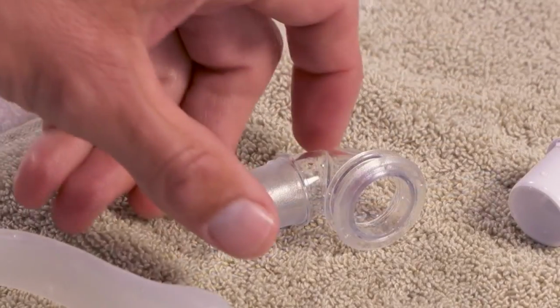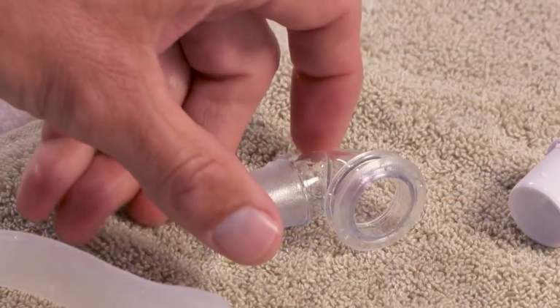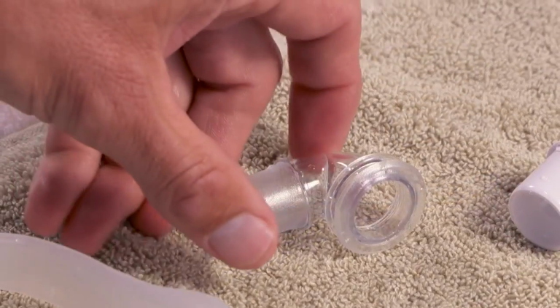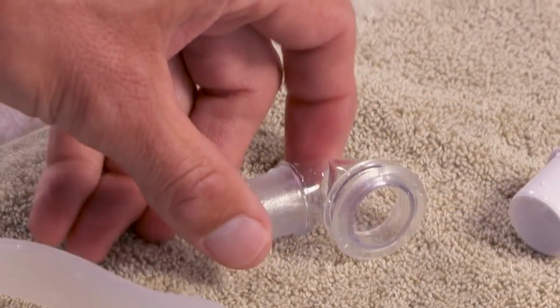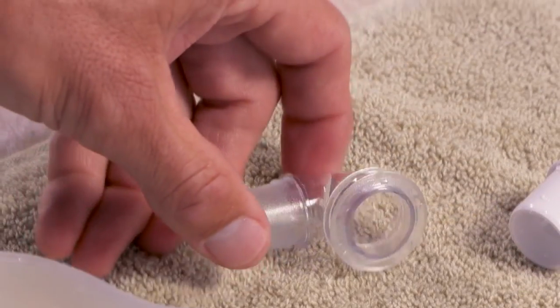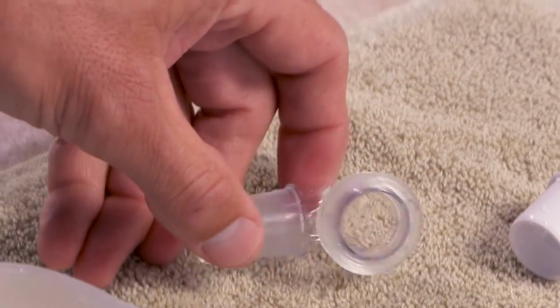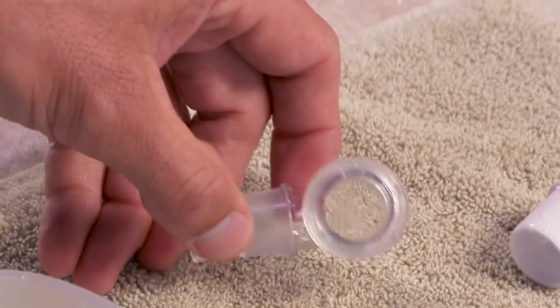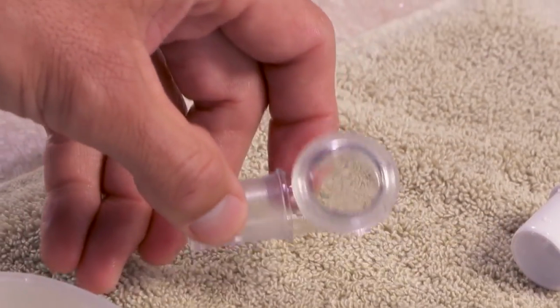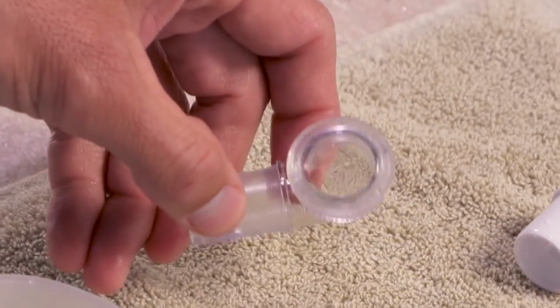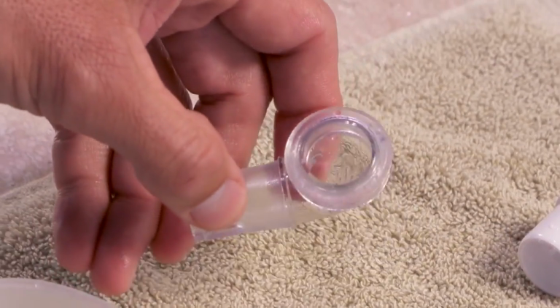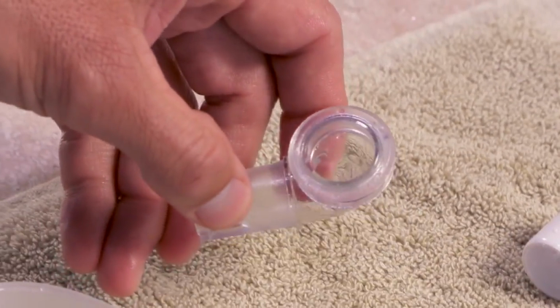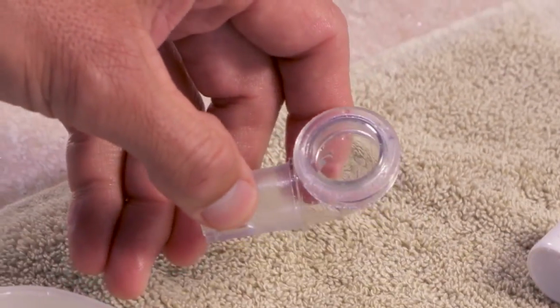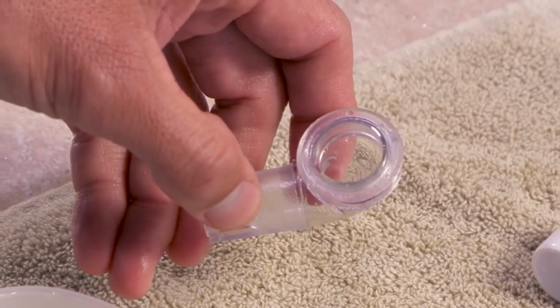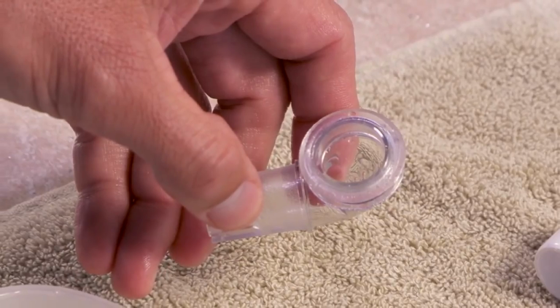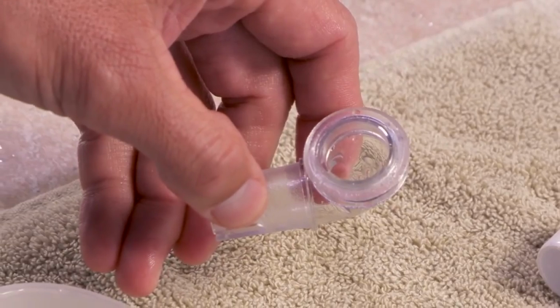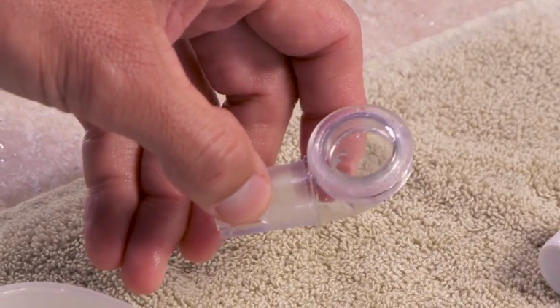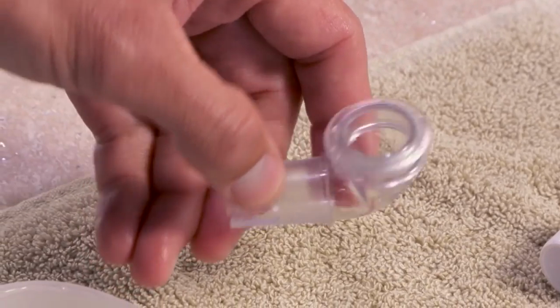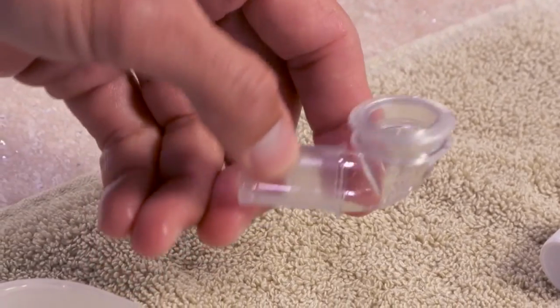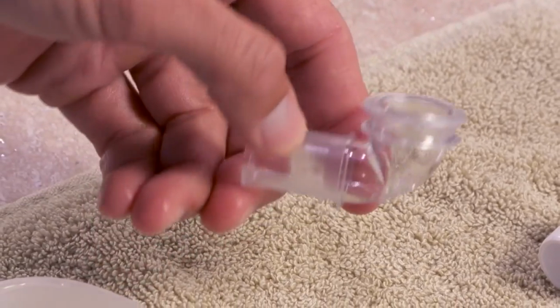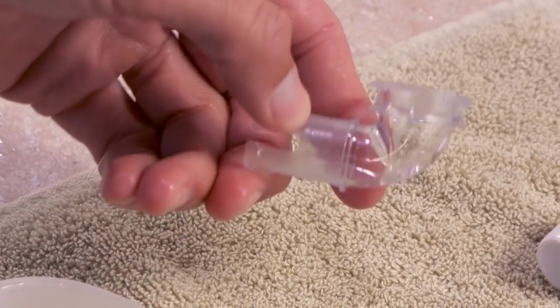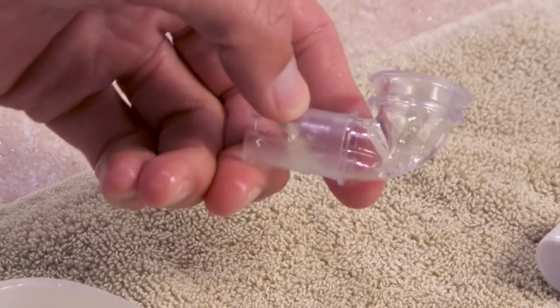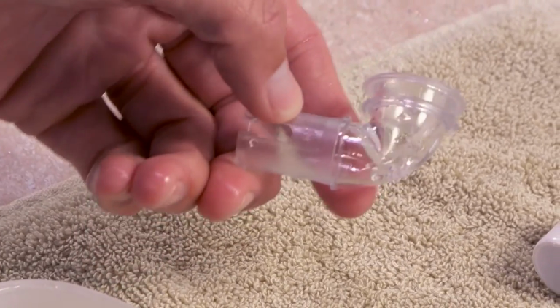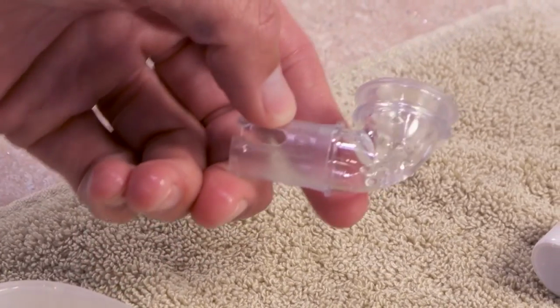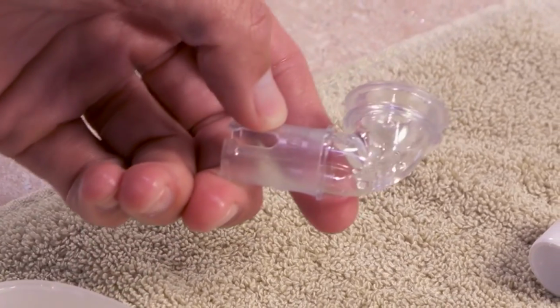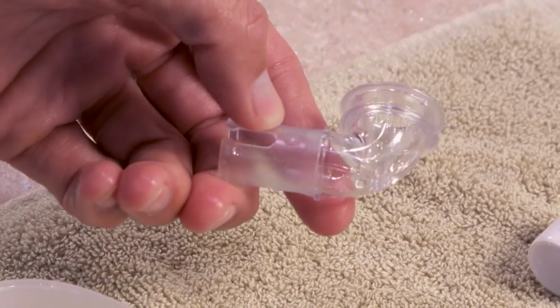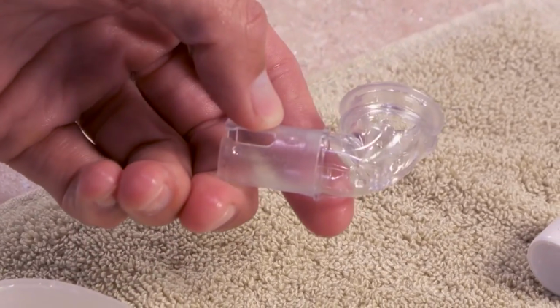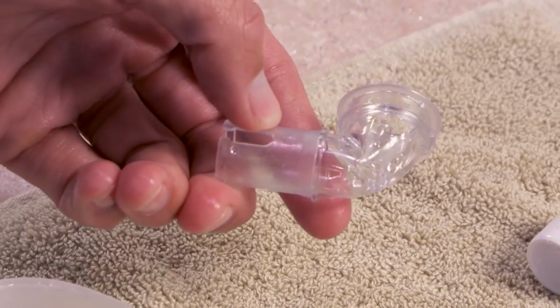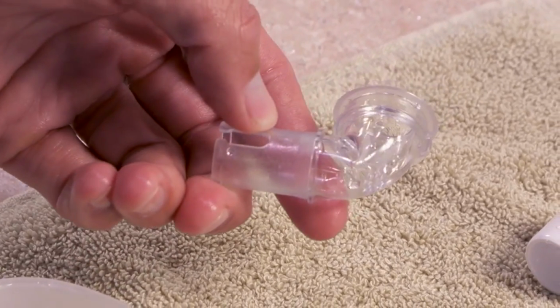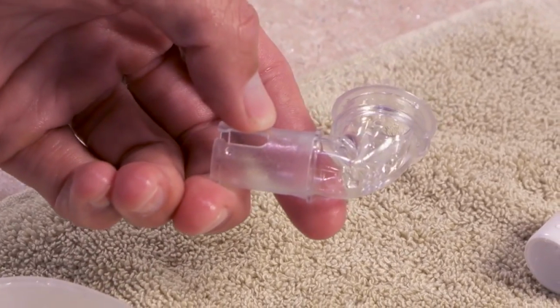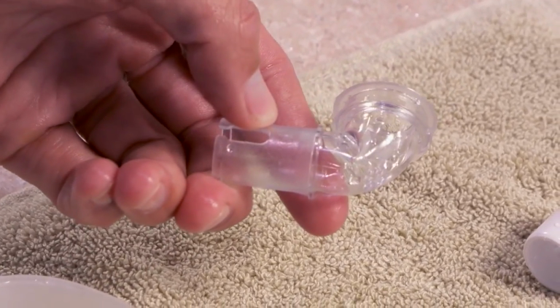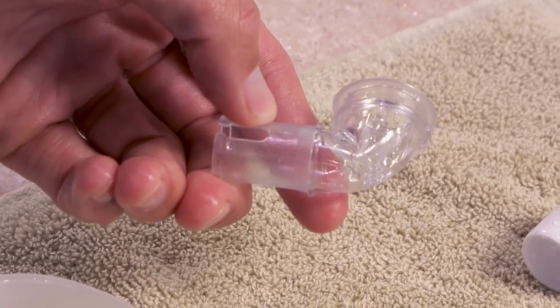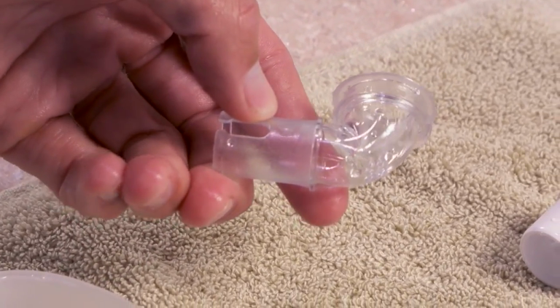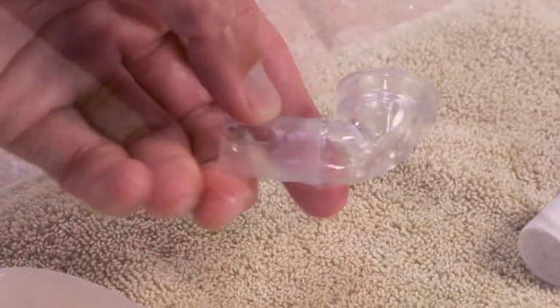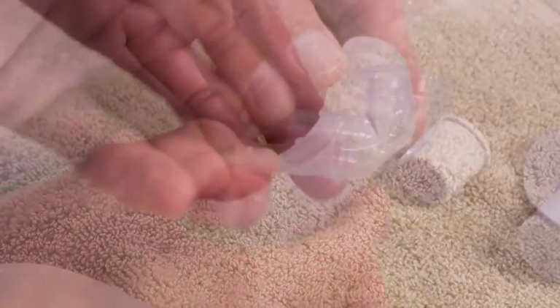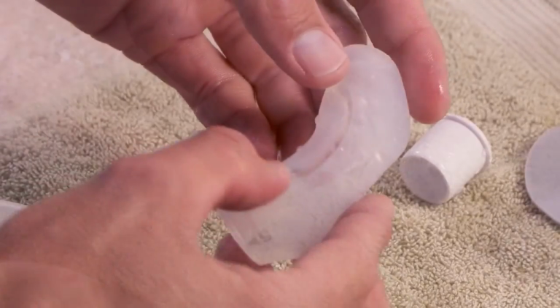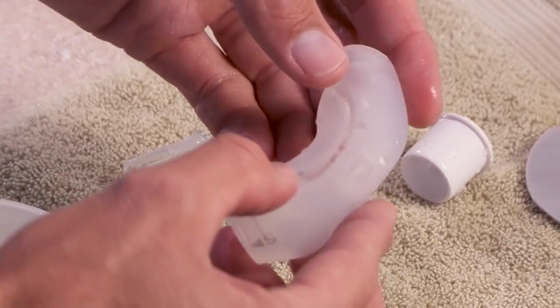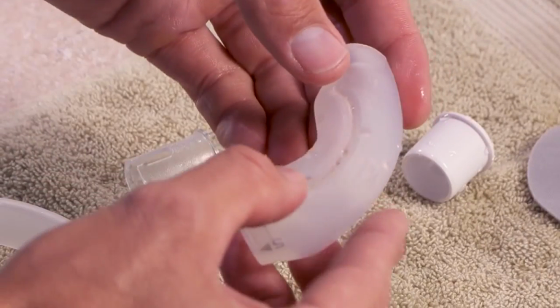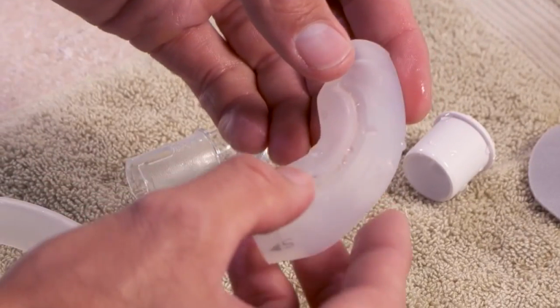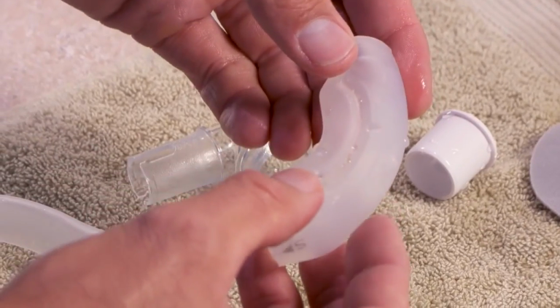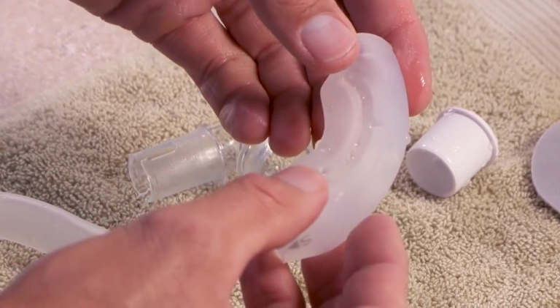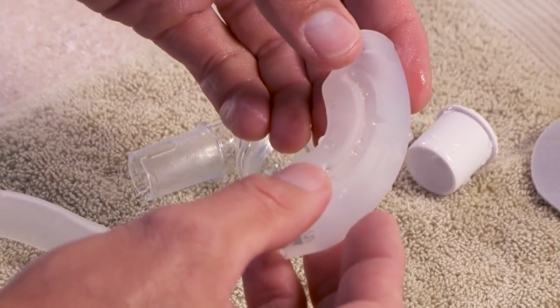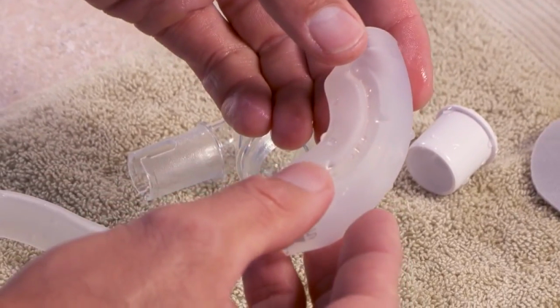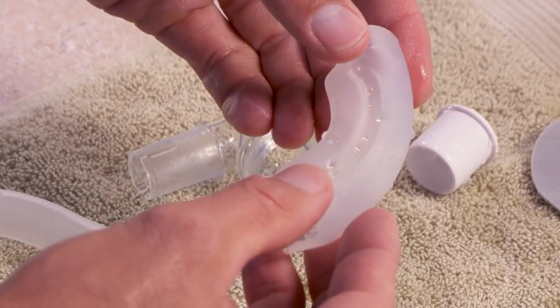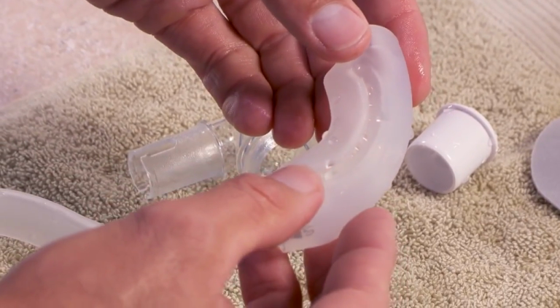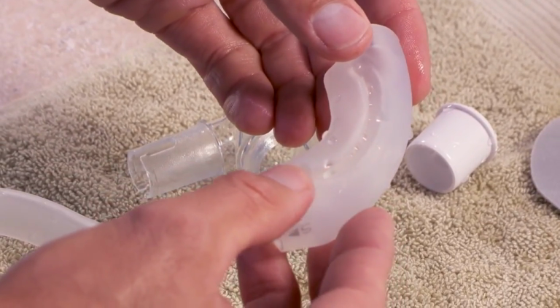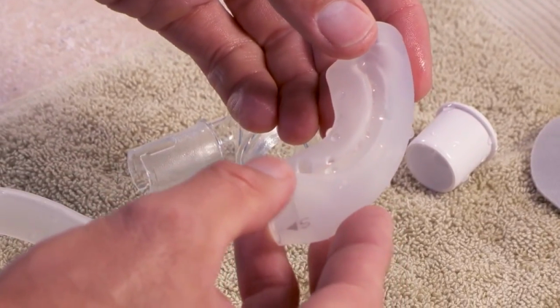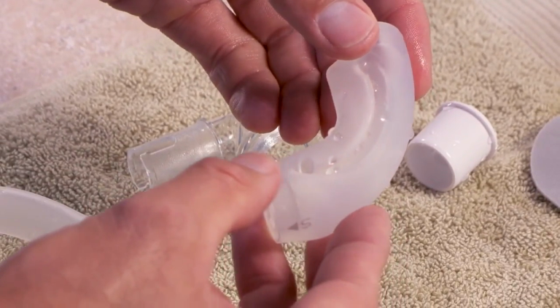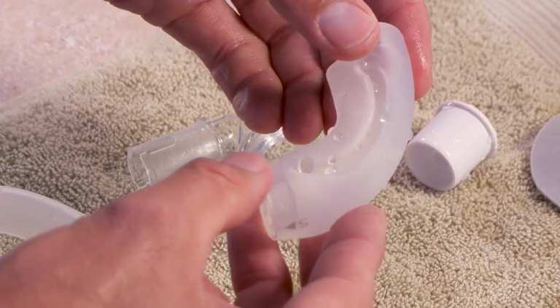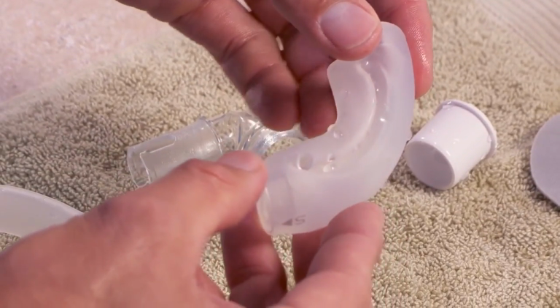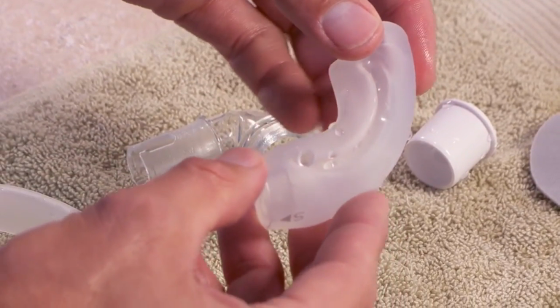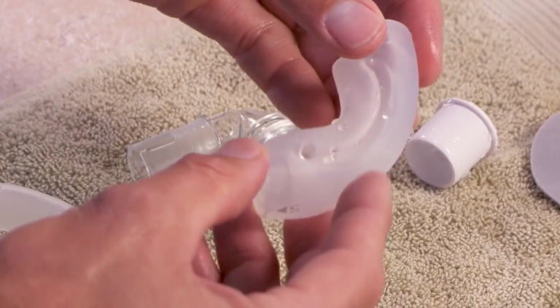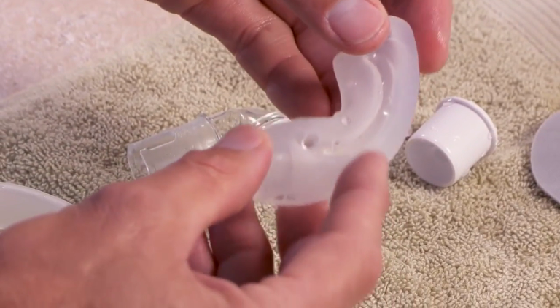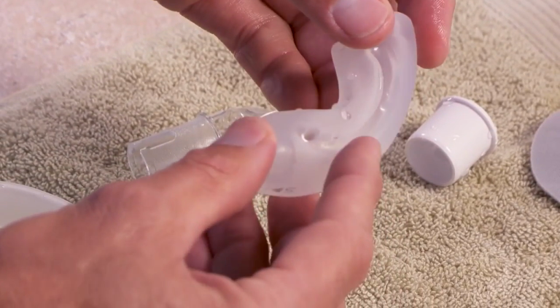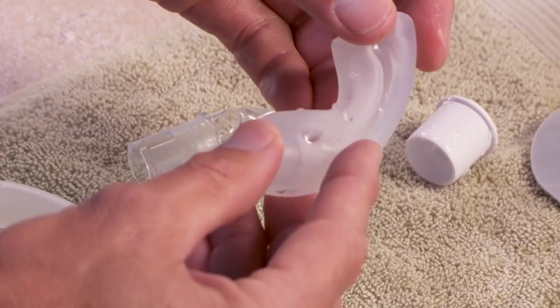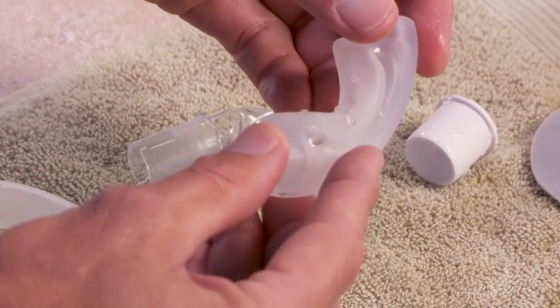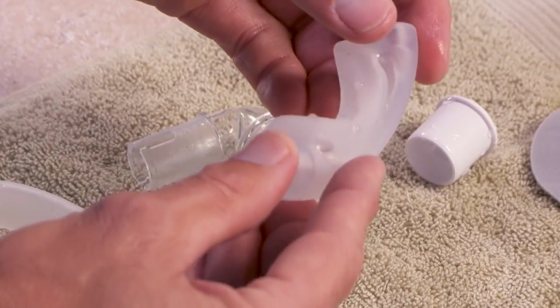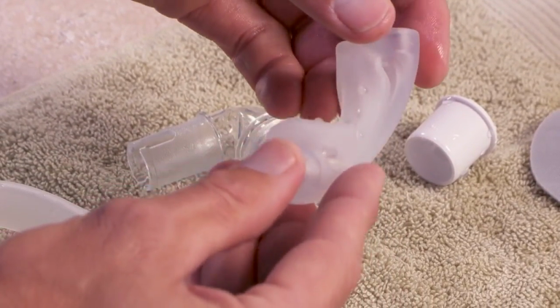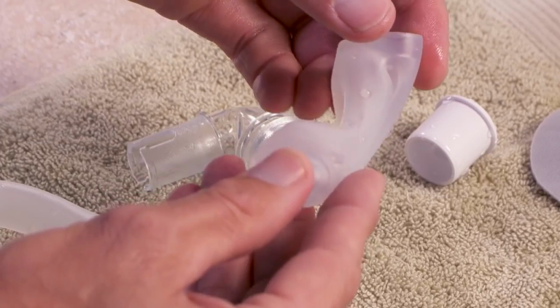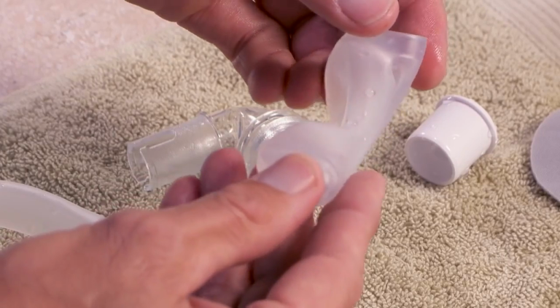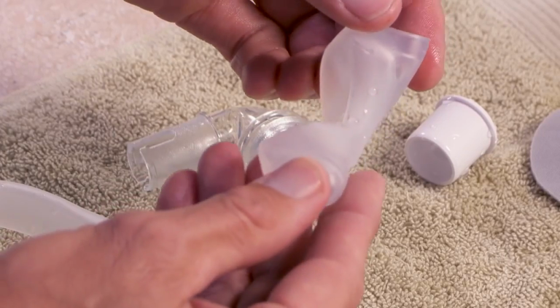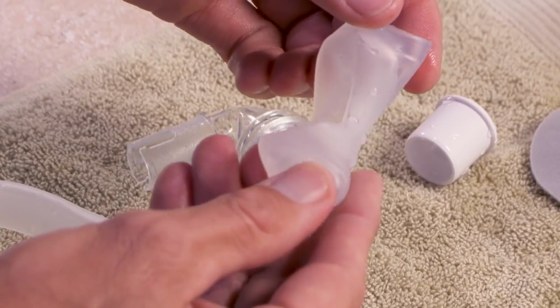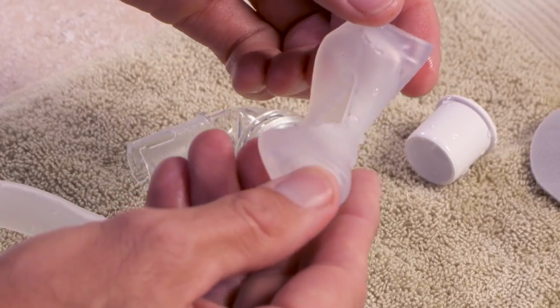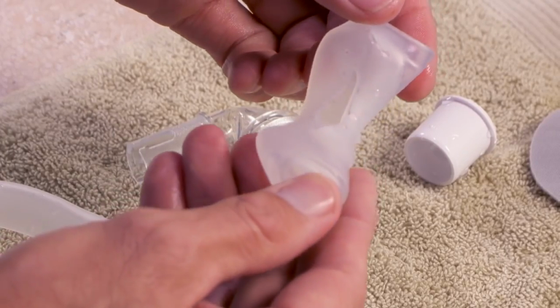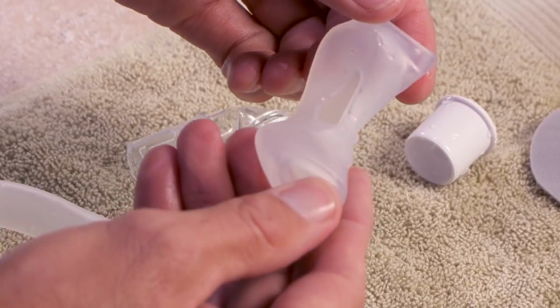Inspect your mask regularly for damage or wear, such as cracking or tears. Discard and replace parts as needed.